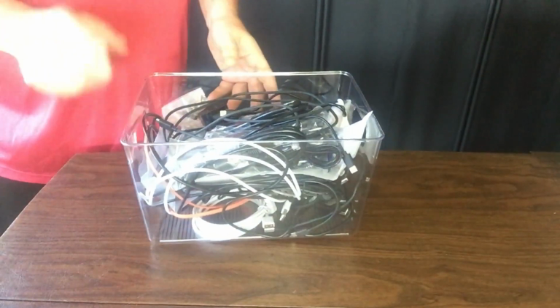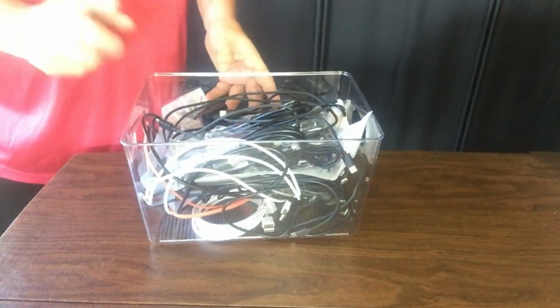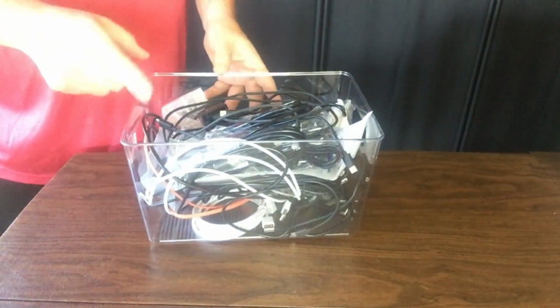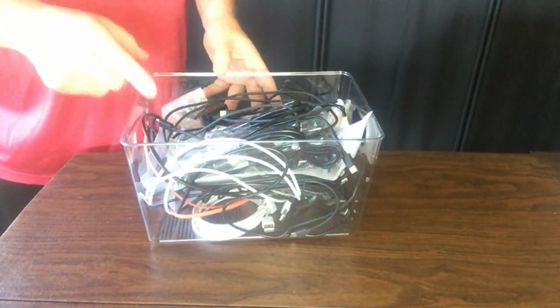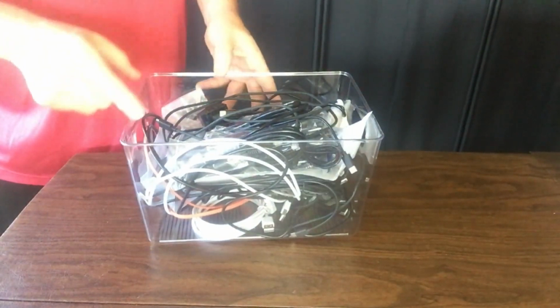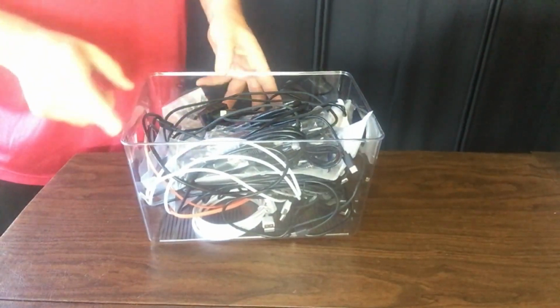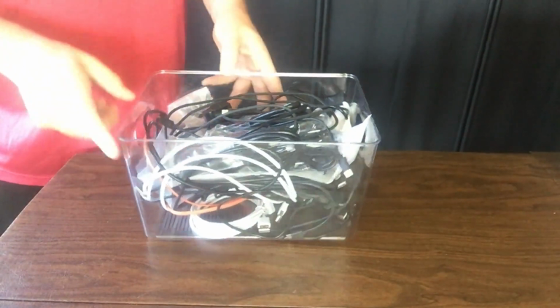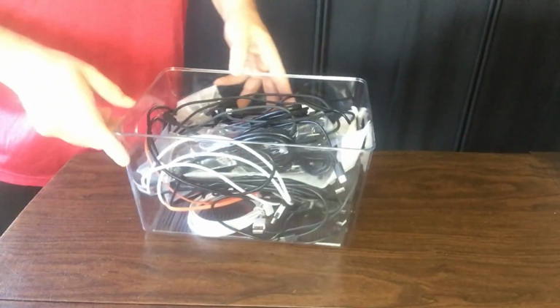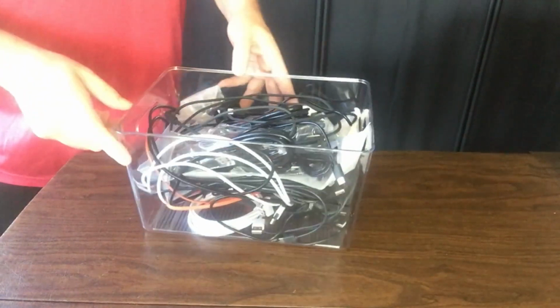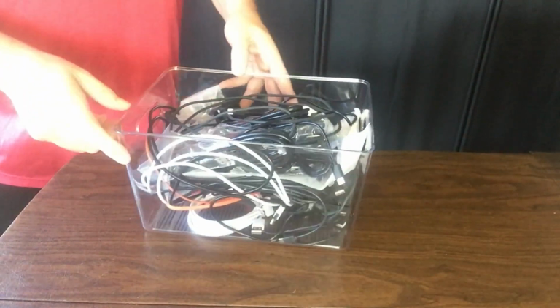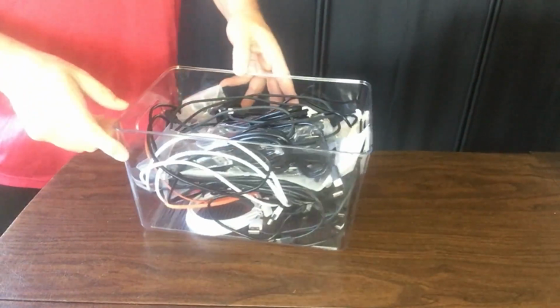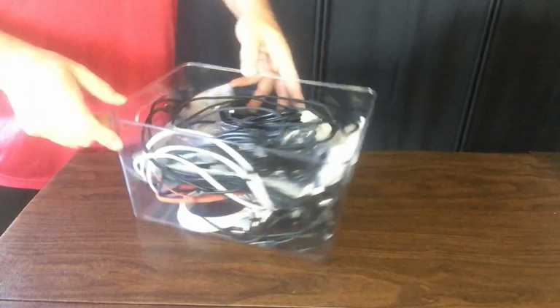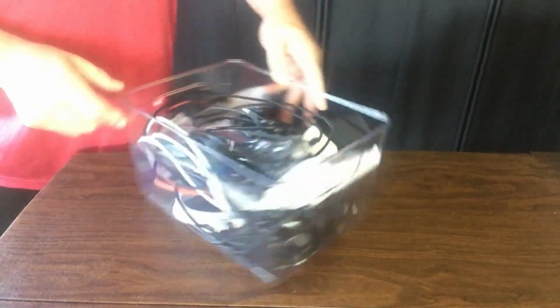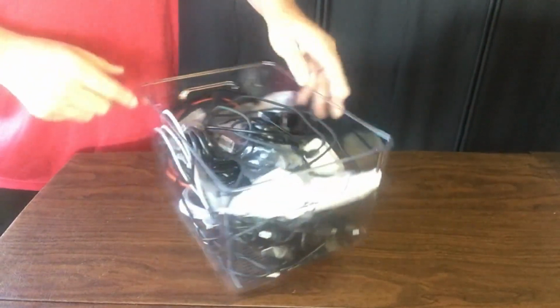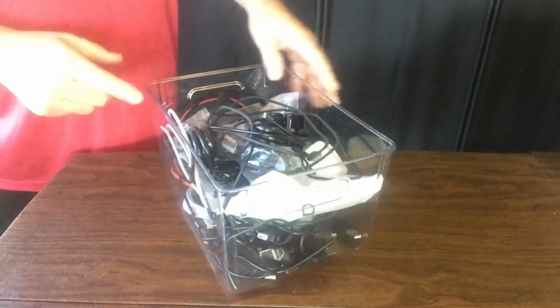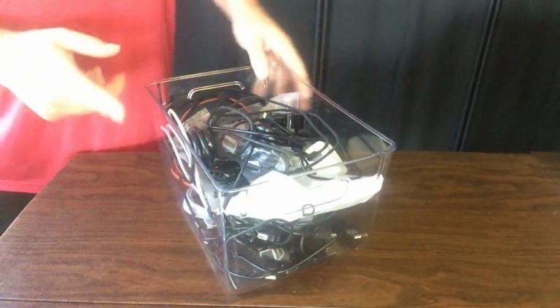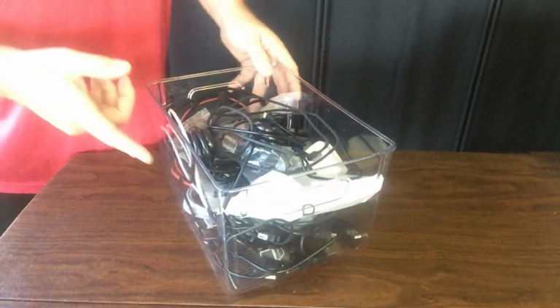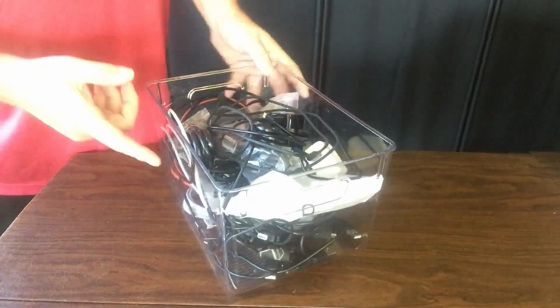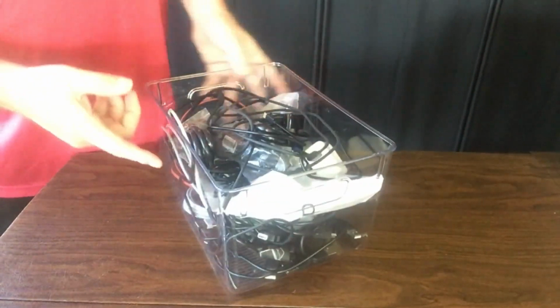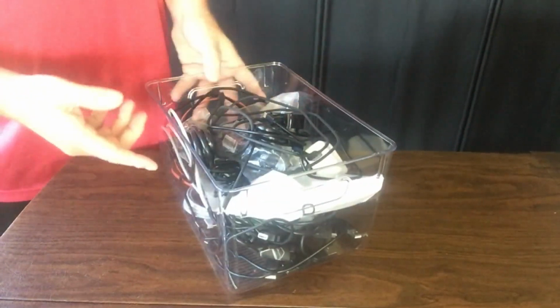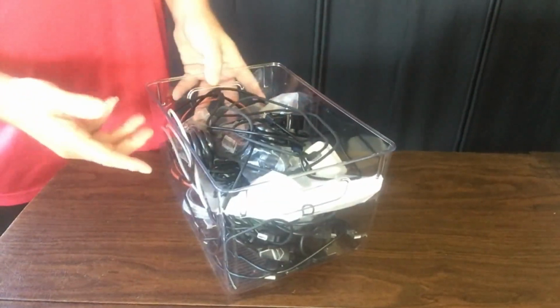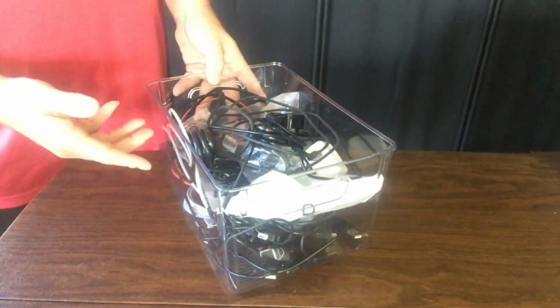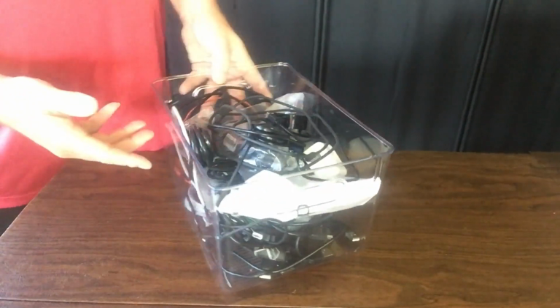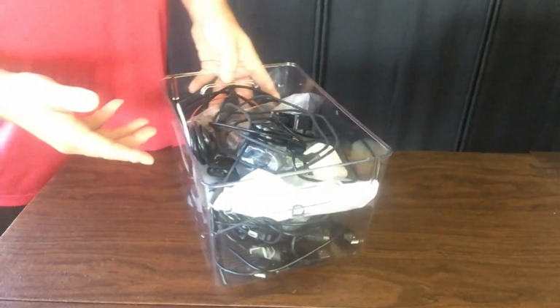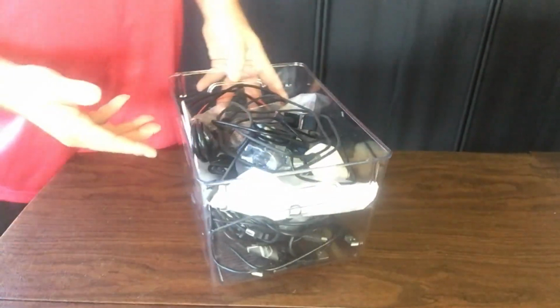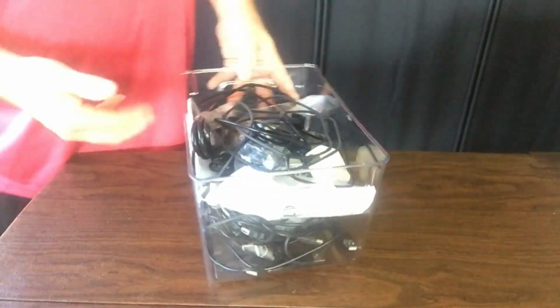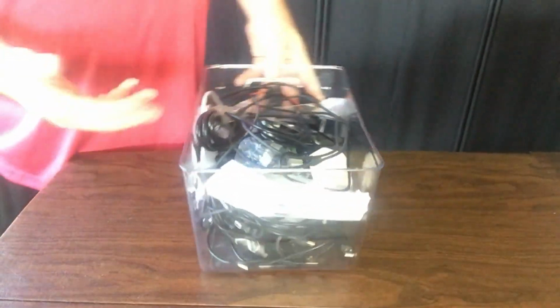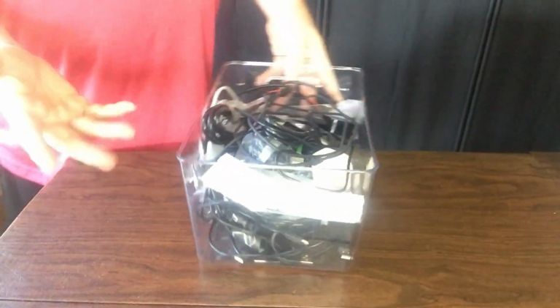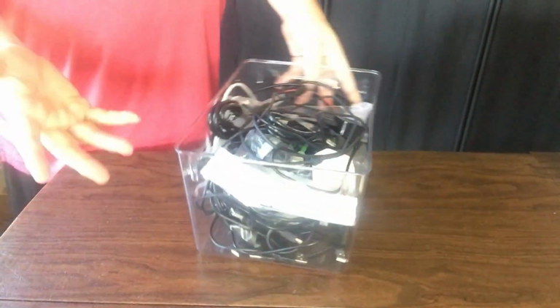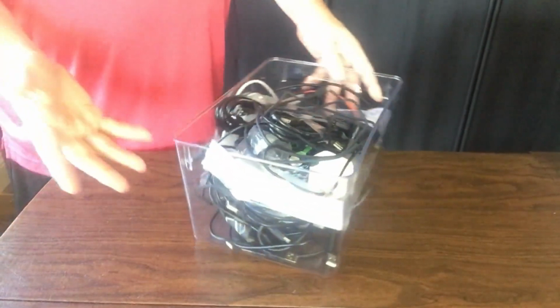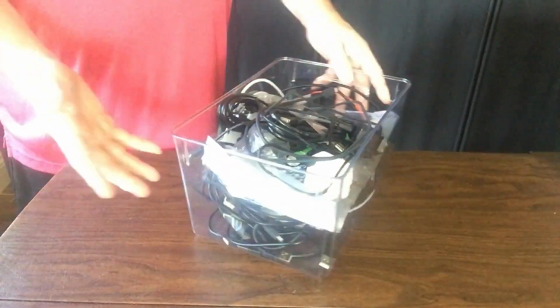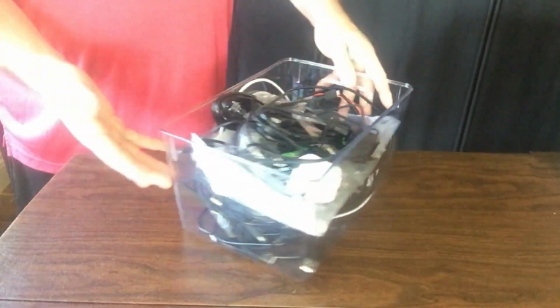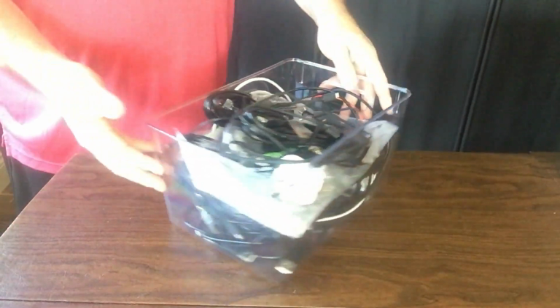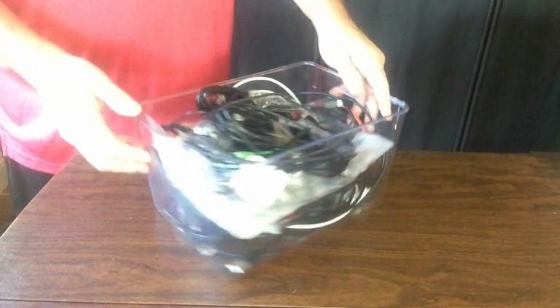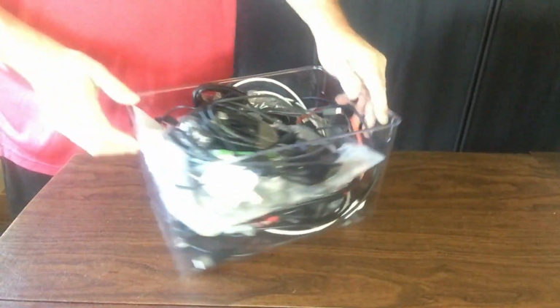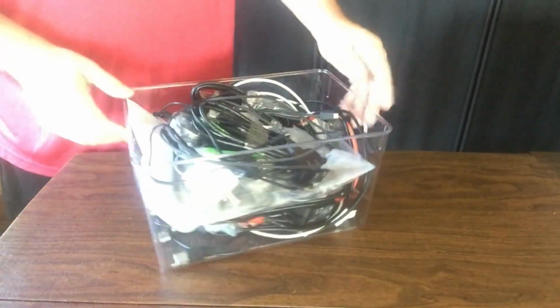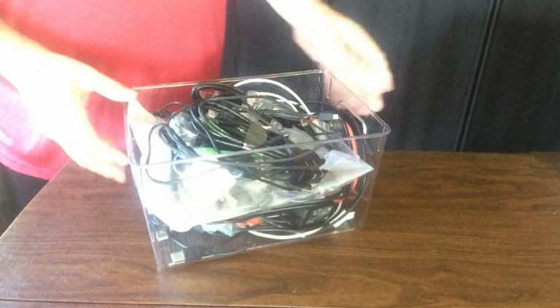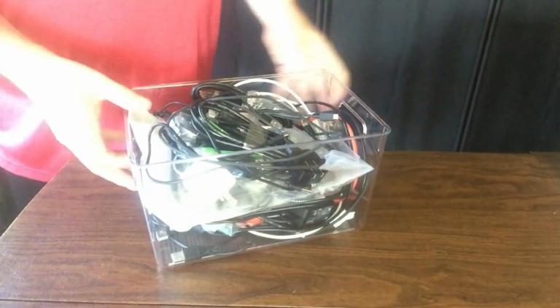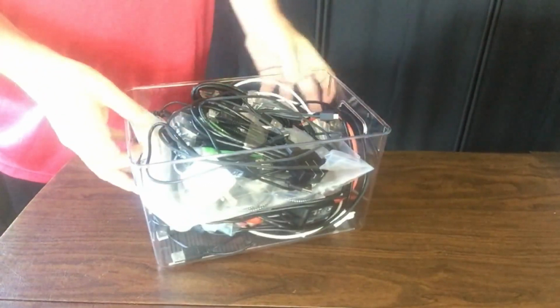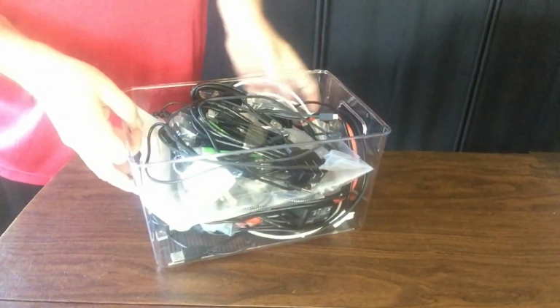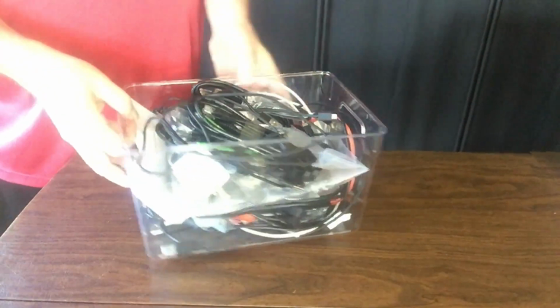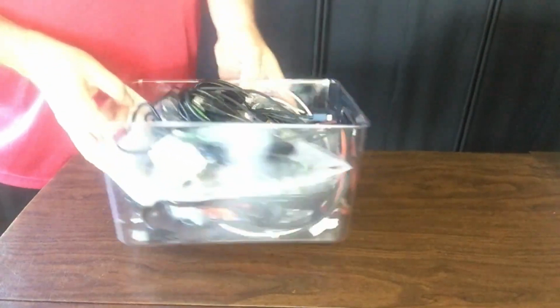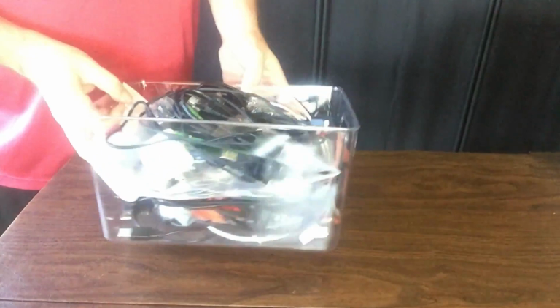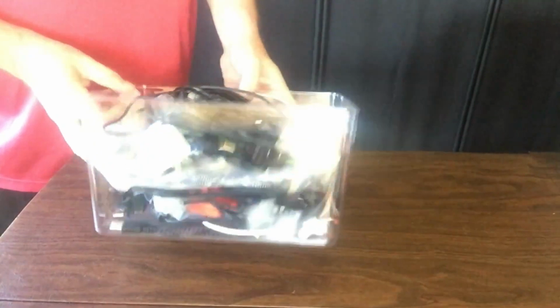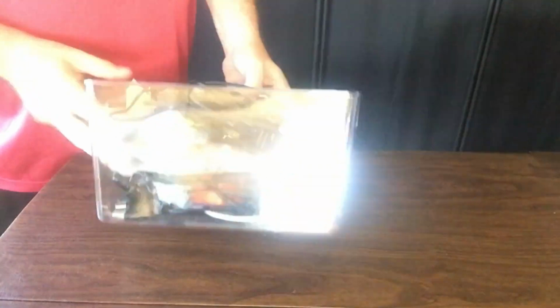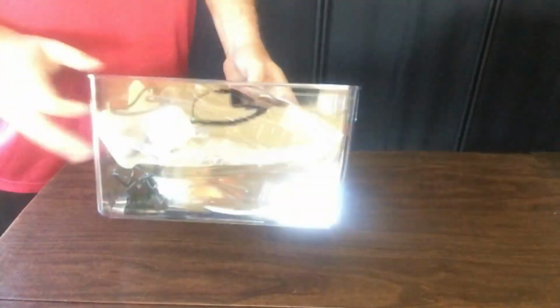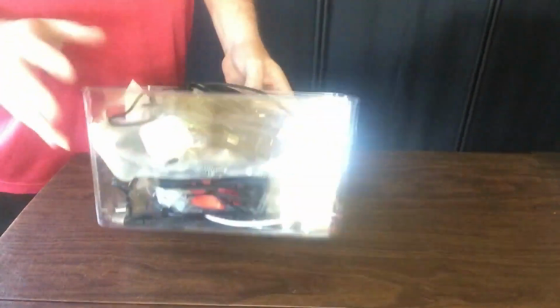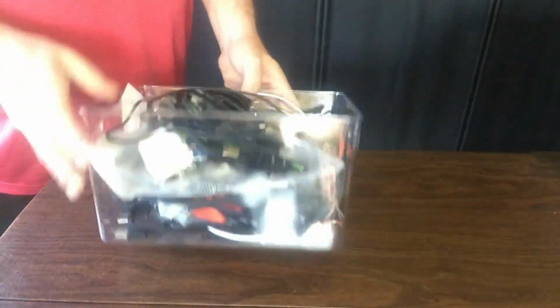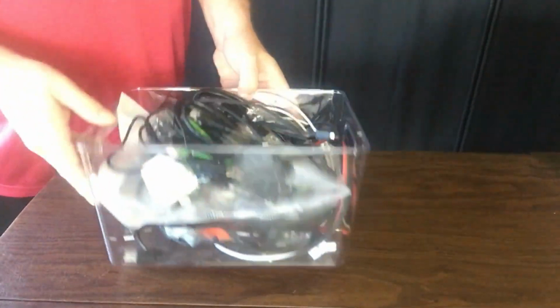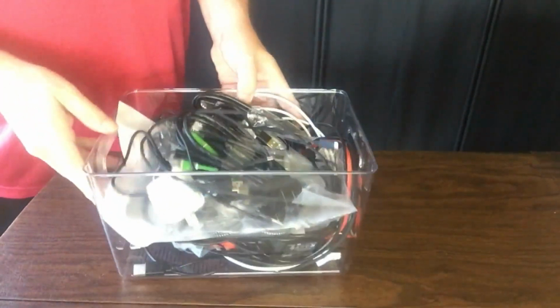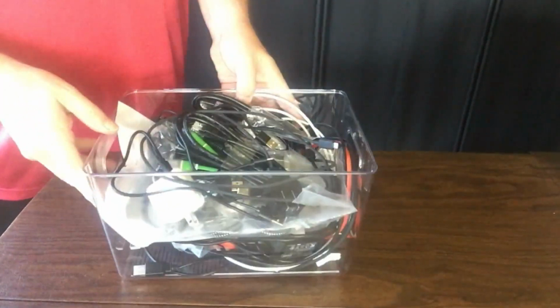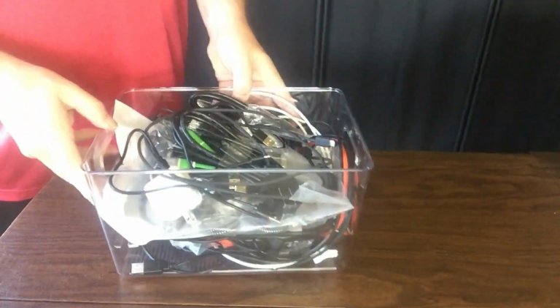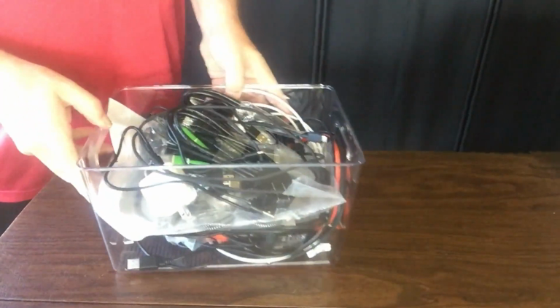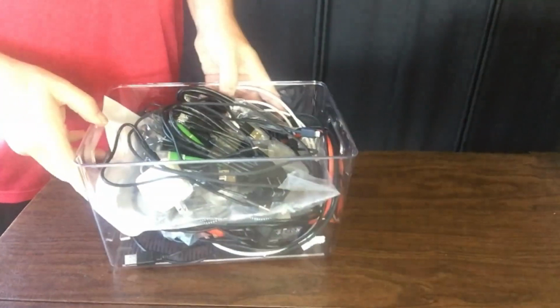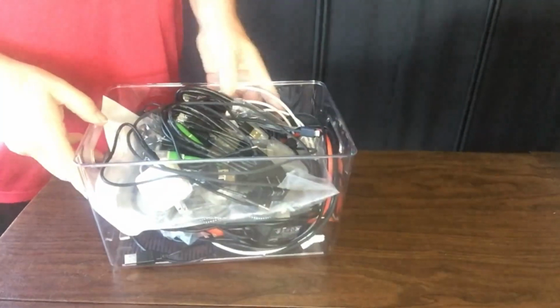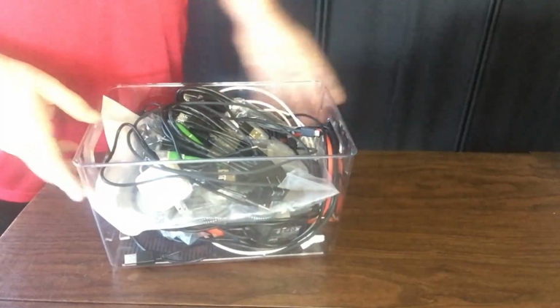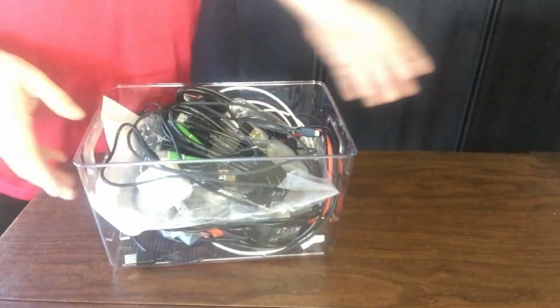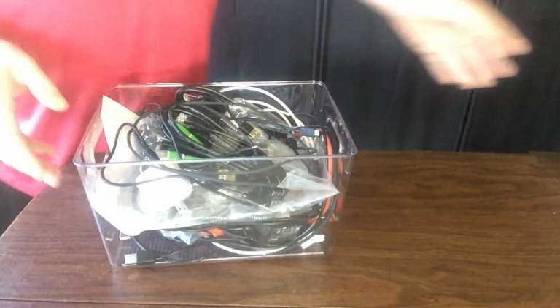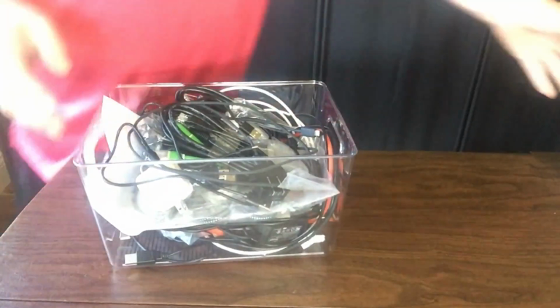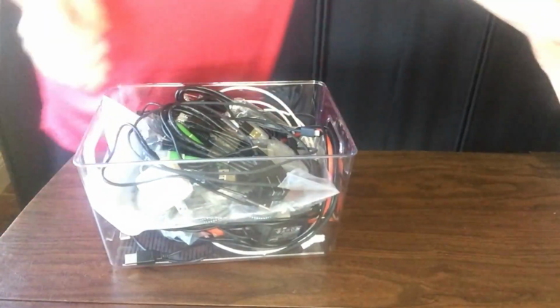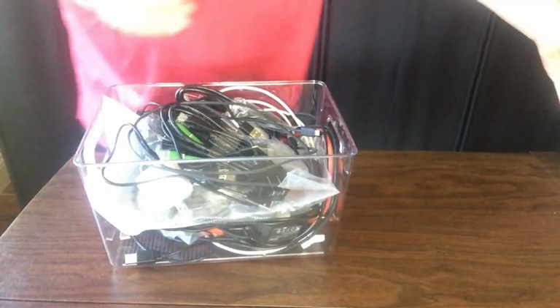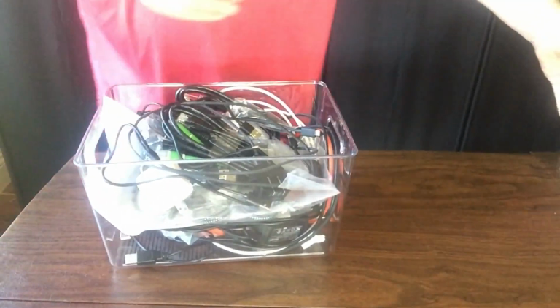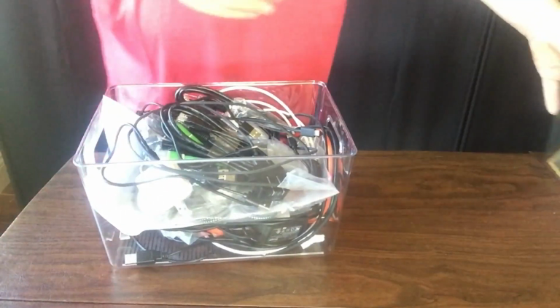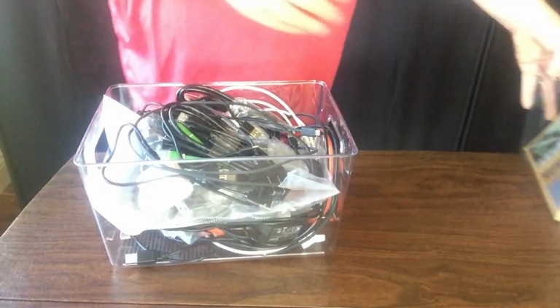Here I've got a bin full of electronics cables that are in my desk drawer. This is a nice way to keep them organized.